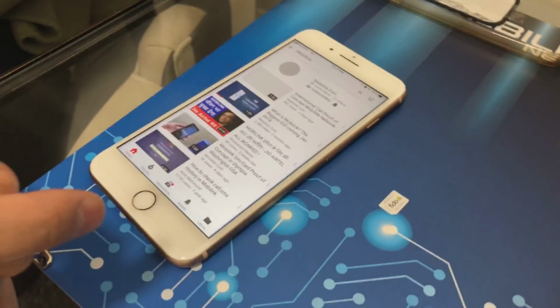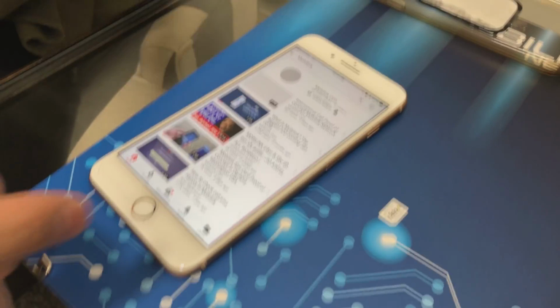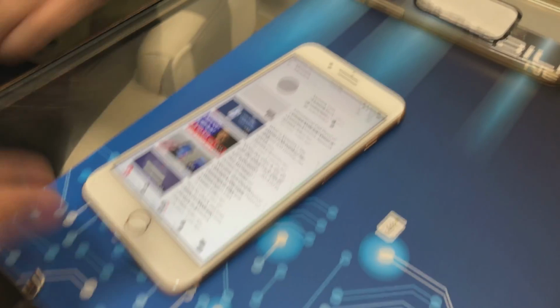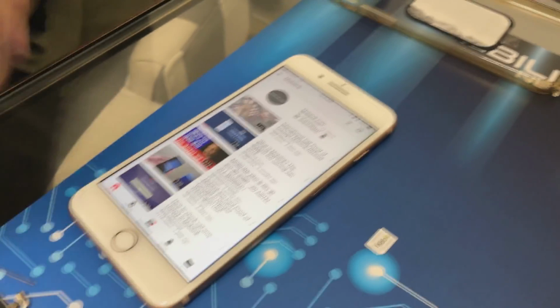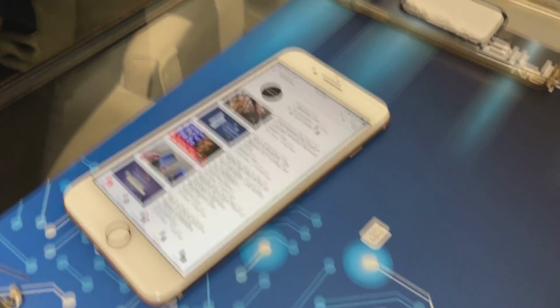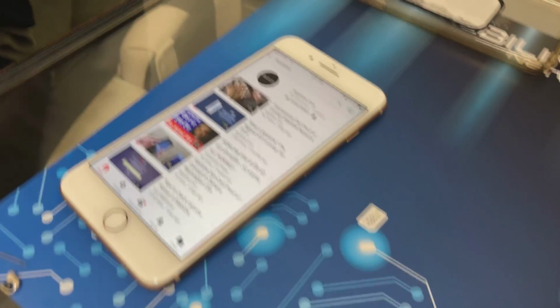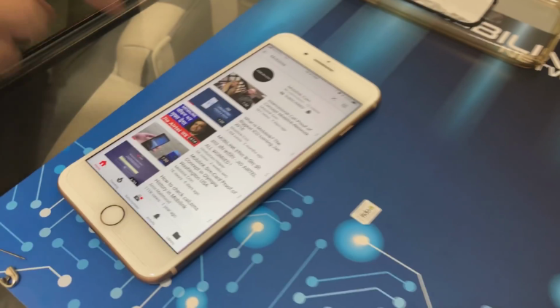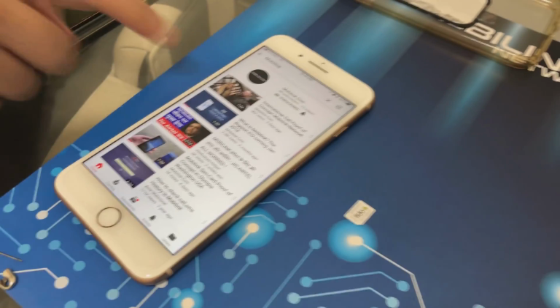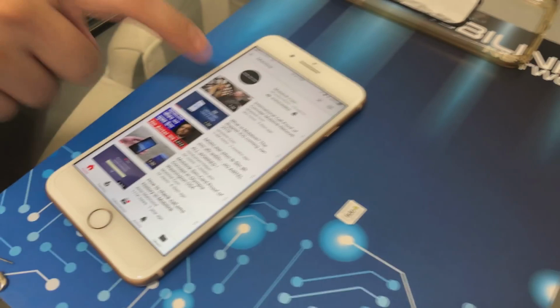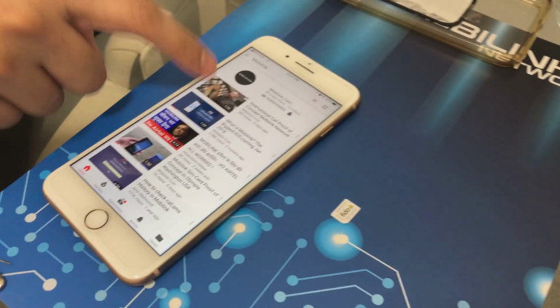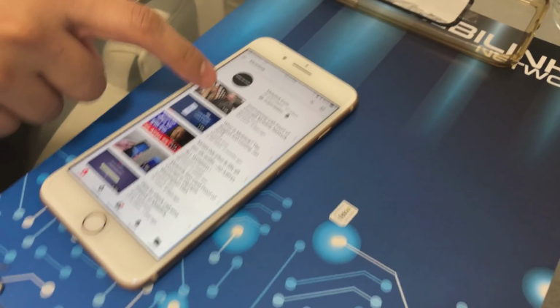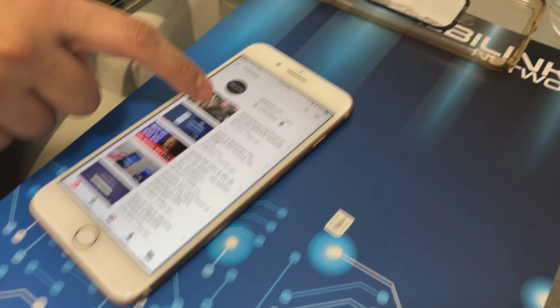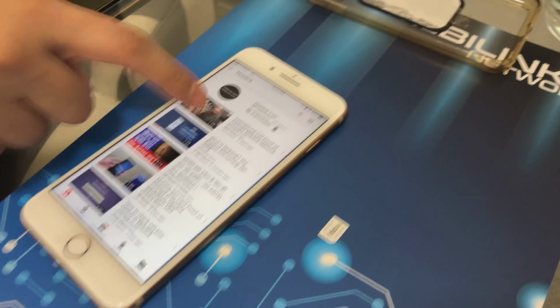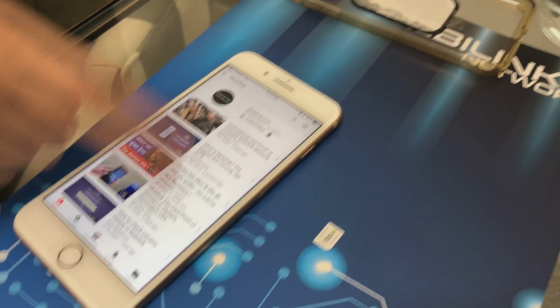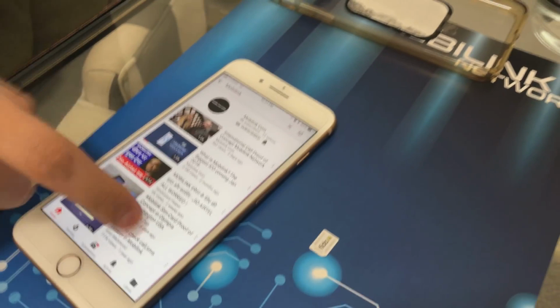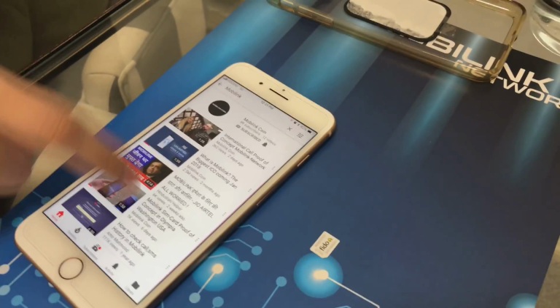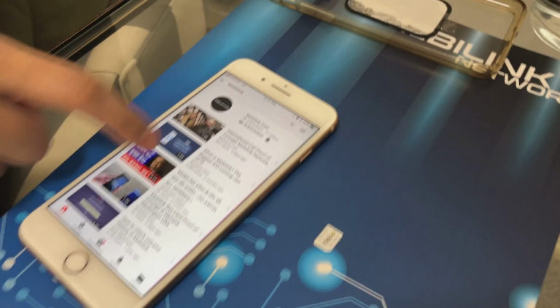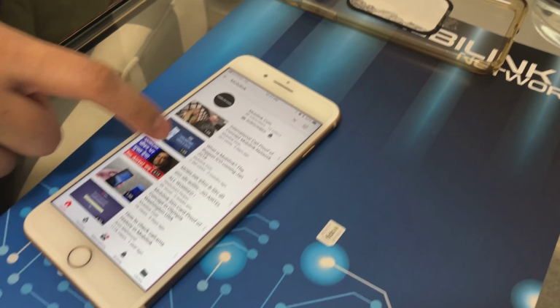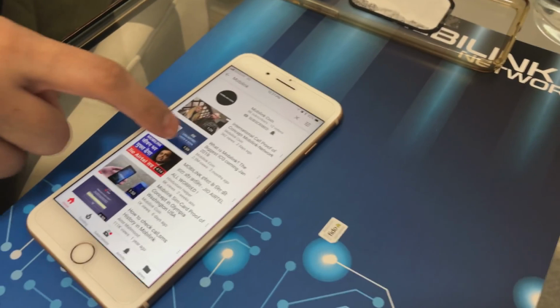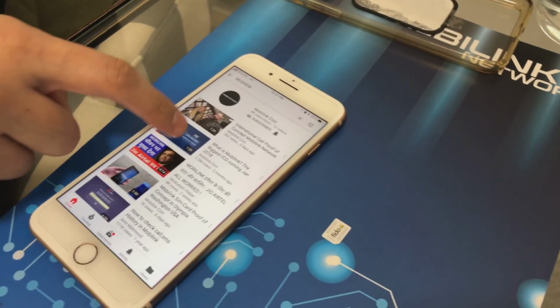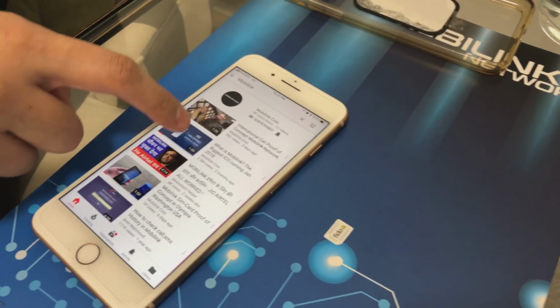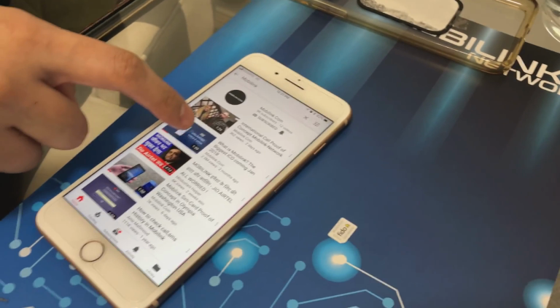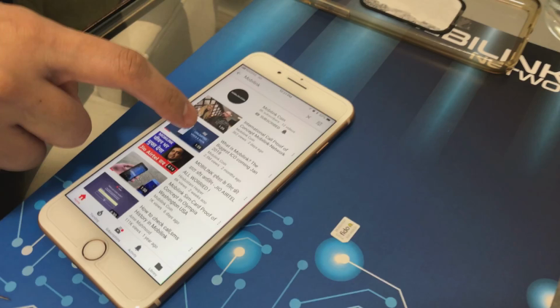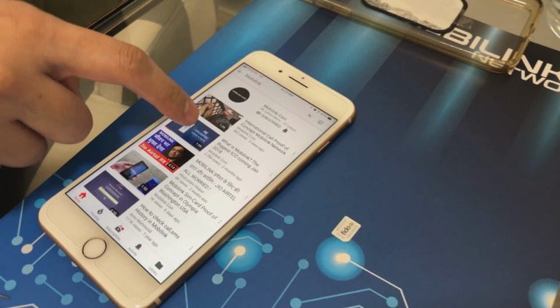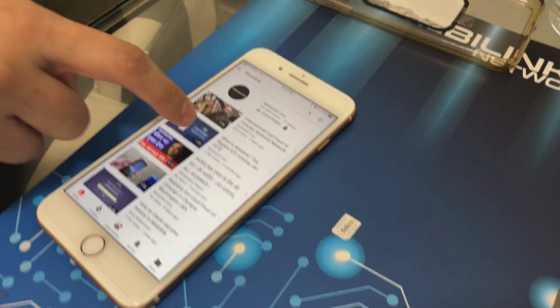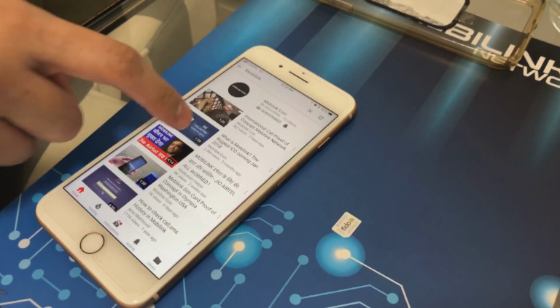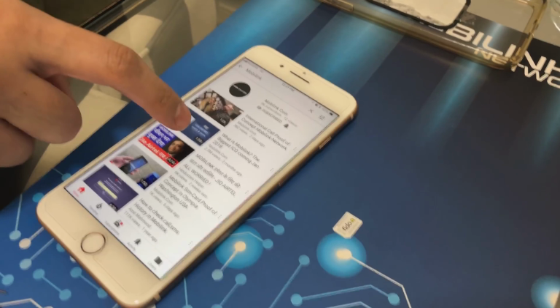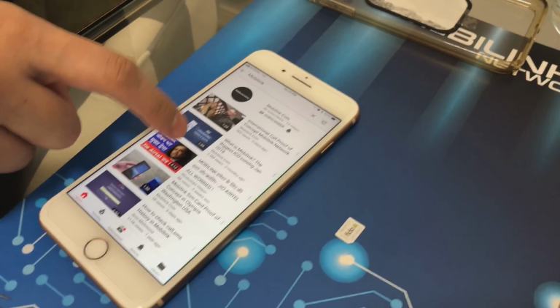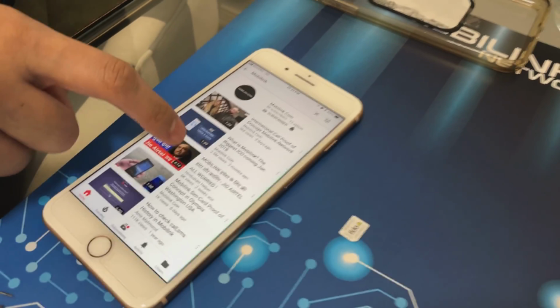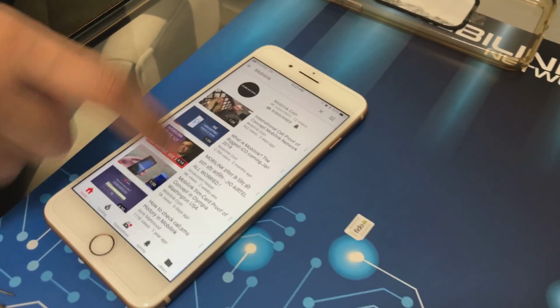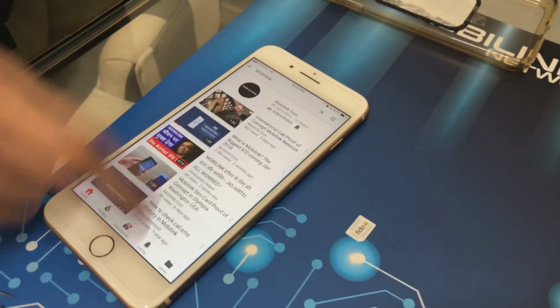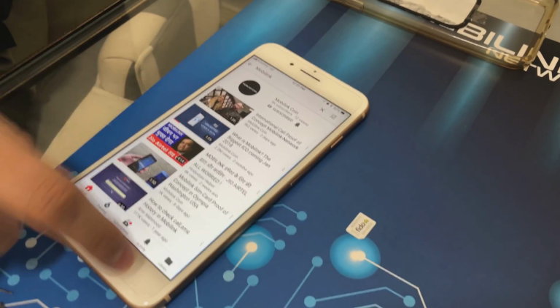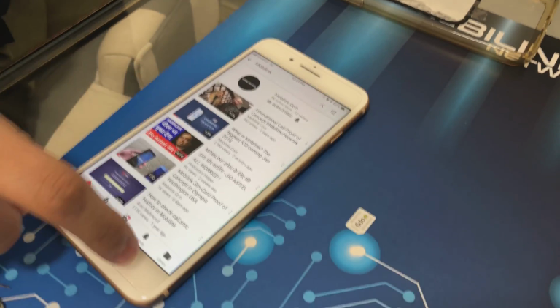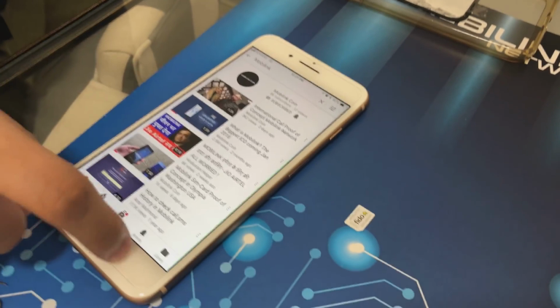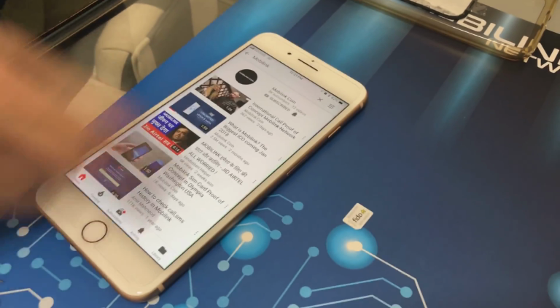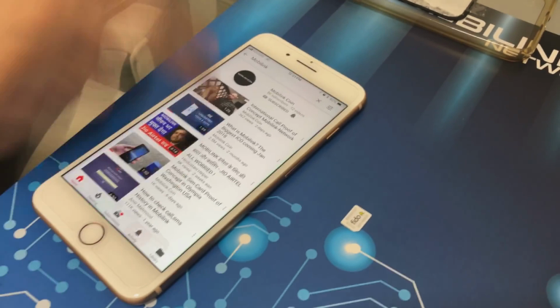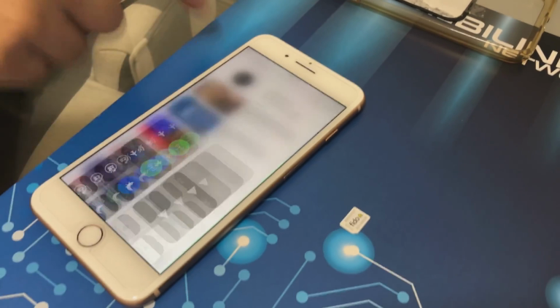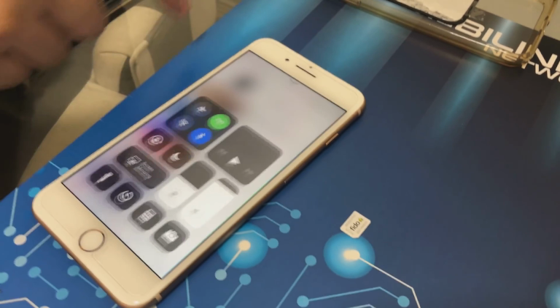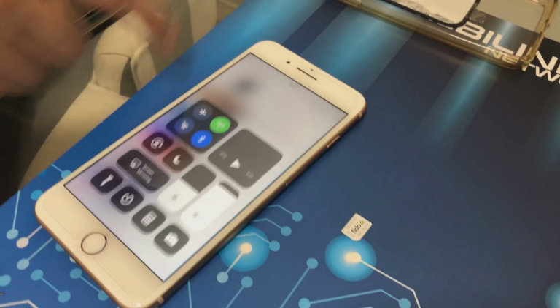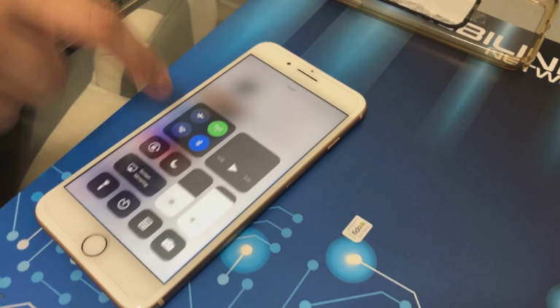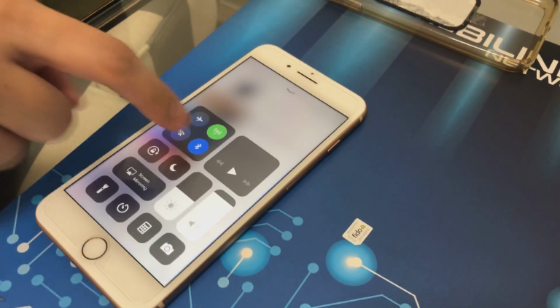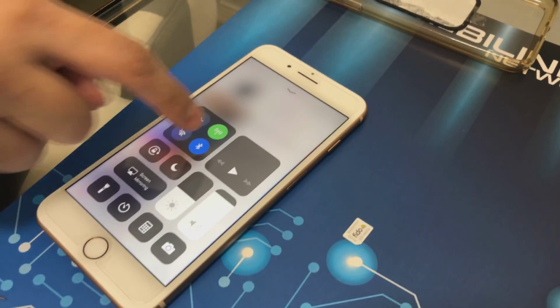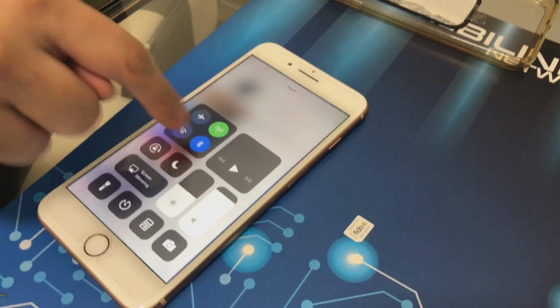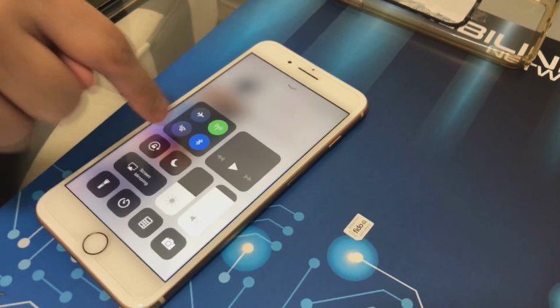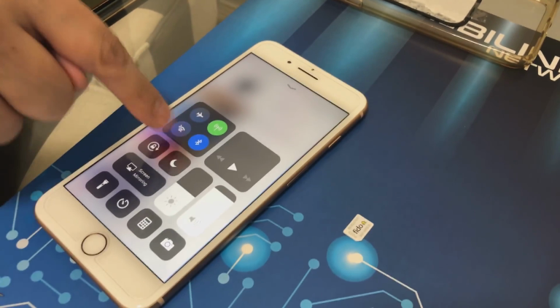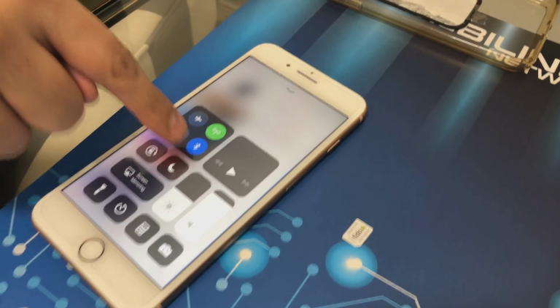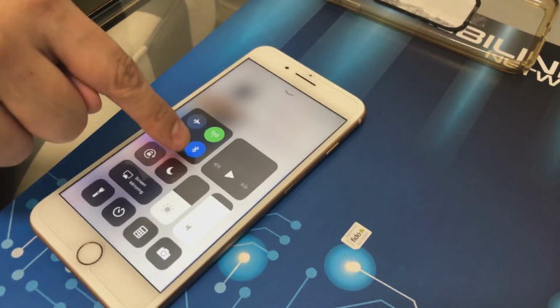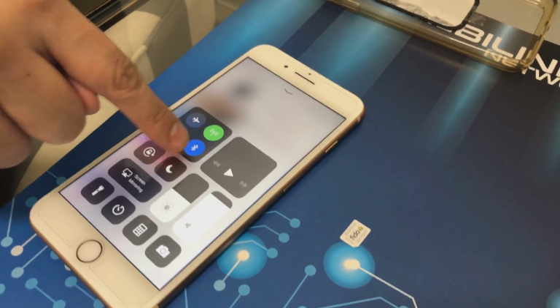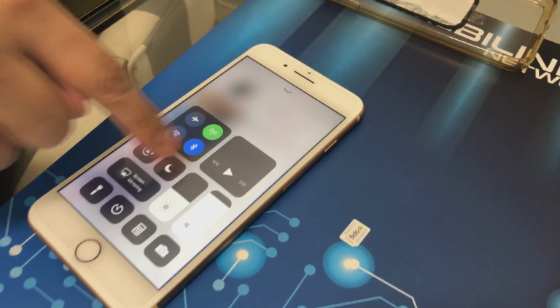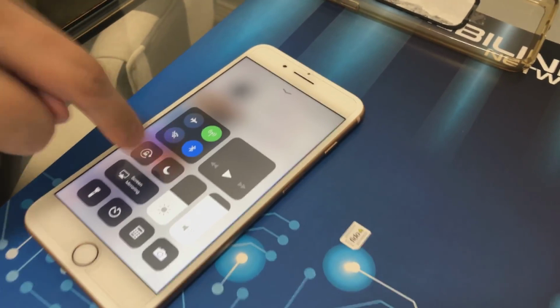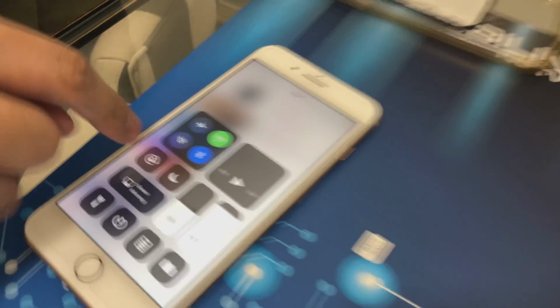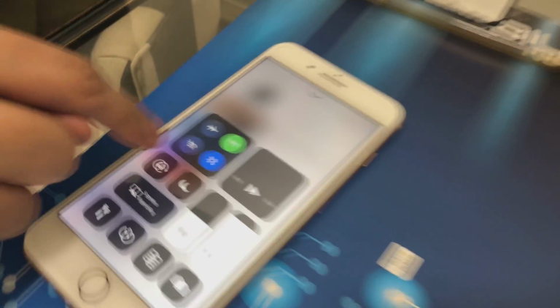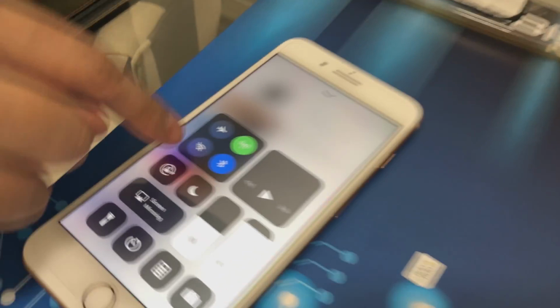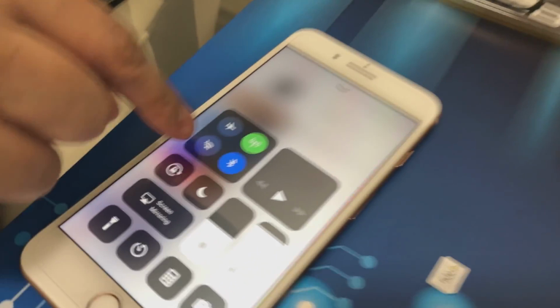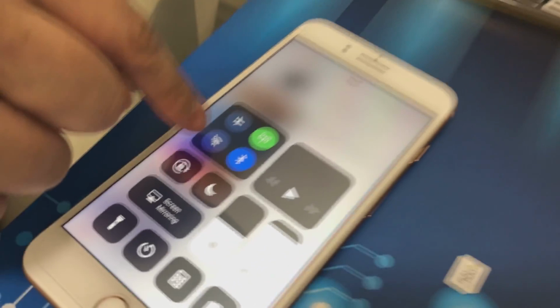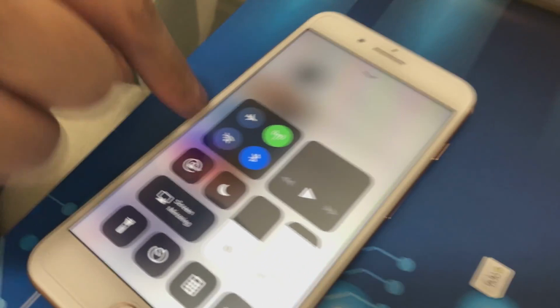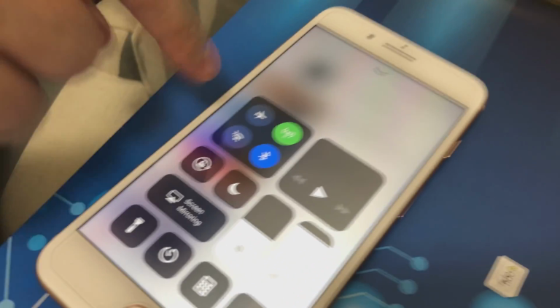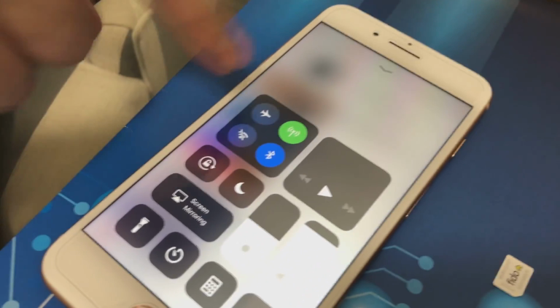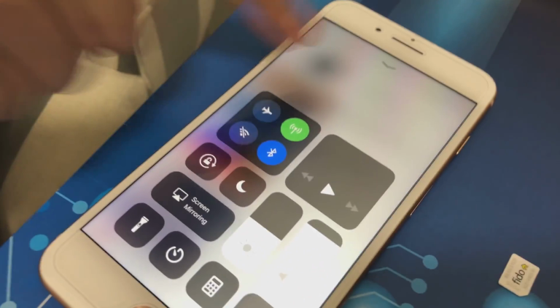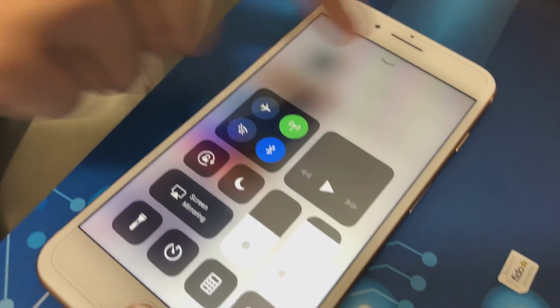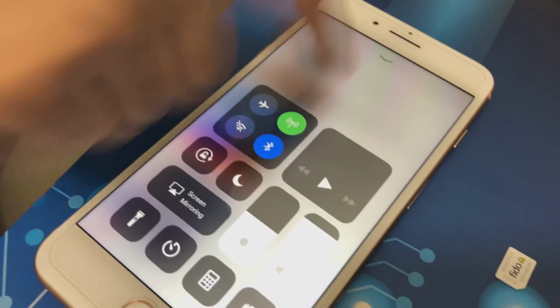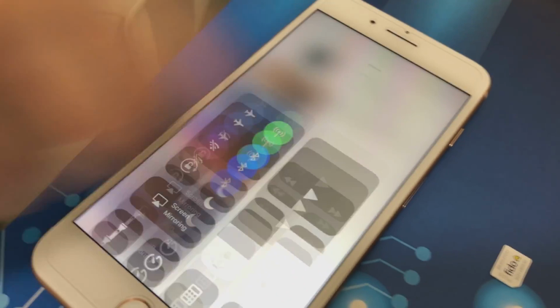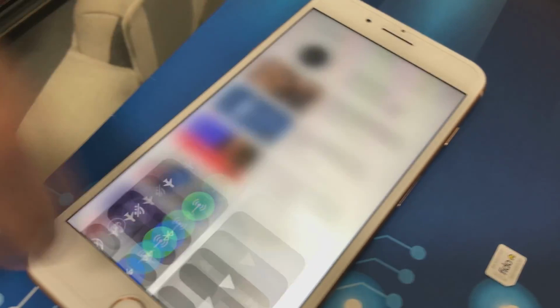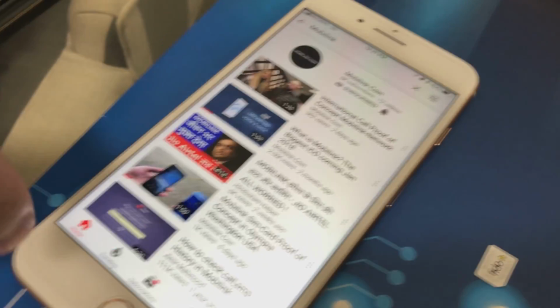Can you make sure your Wi-Fi is off too? Can you show them that? Yep, so it's off.